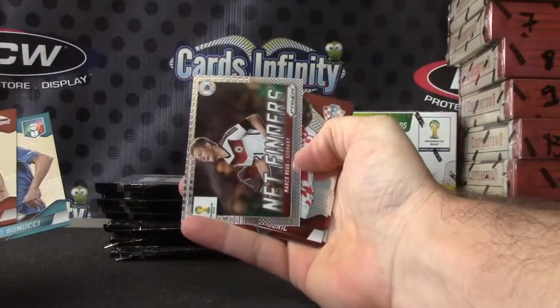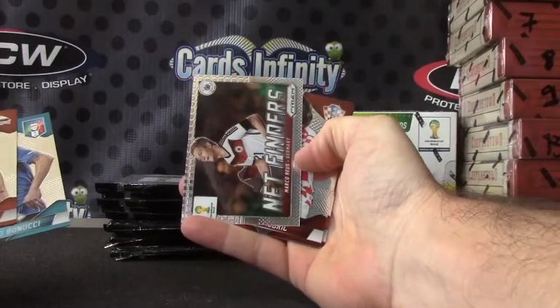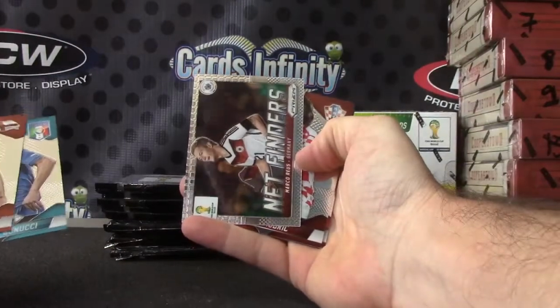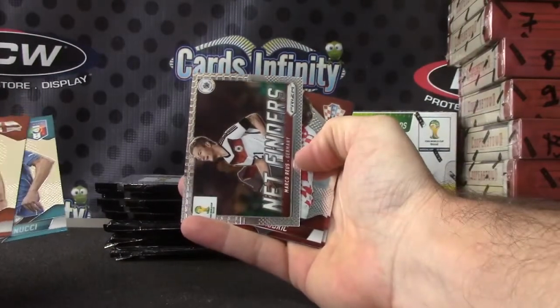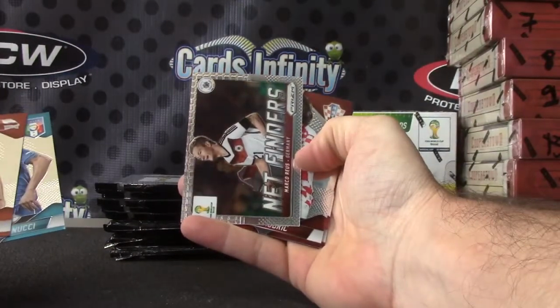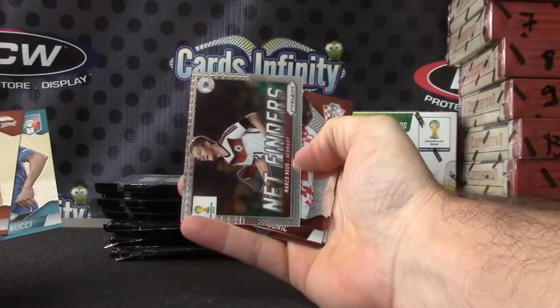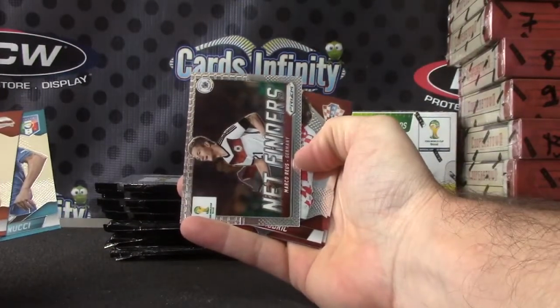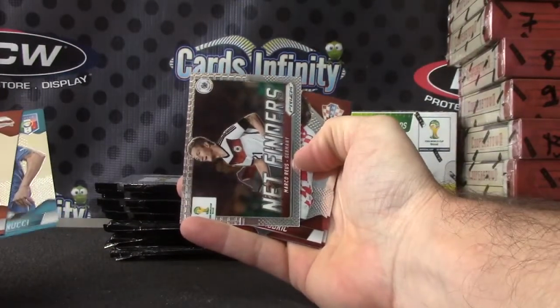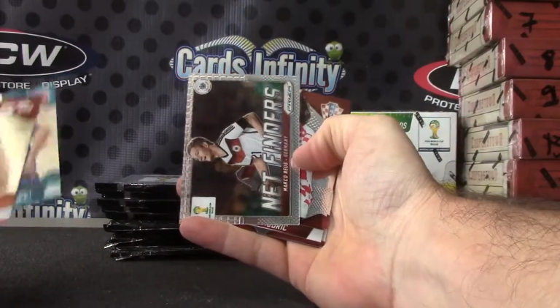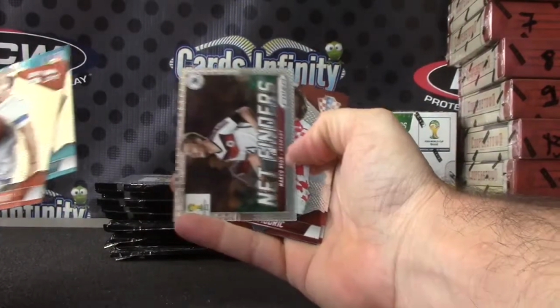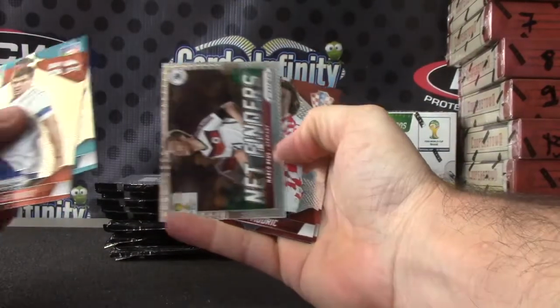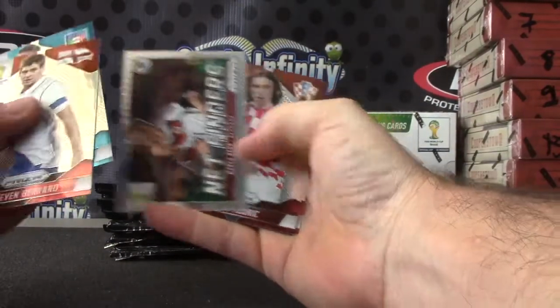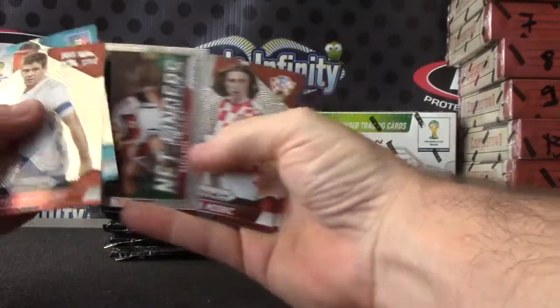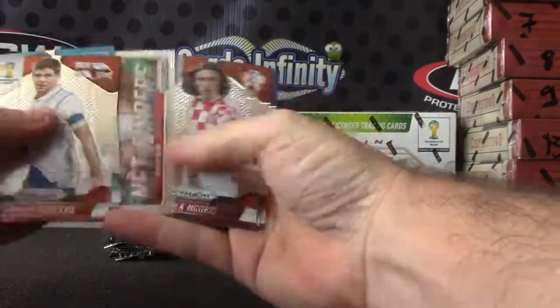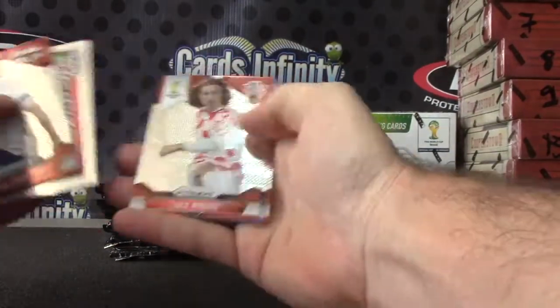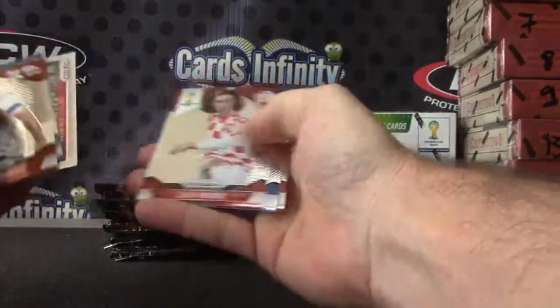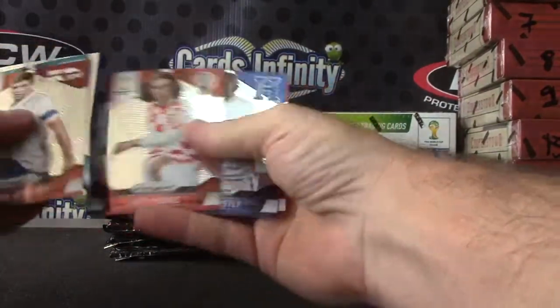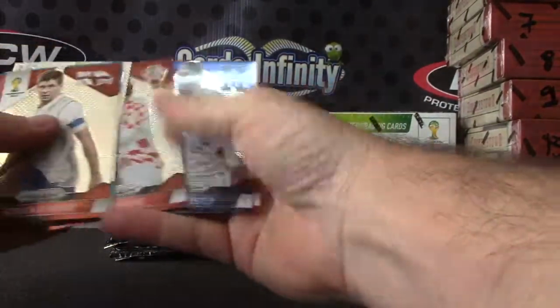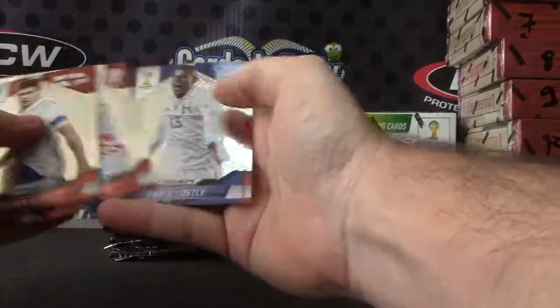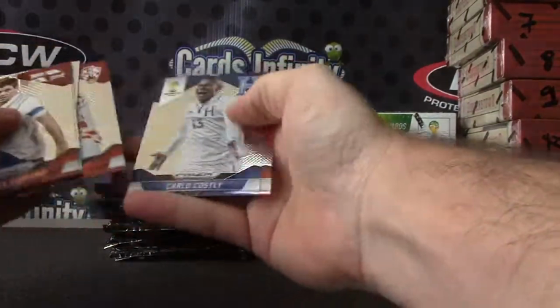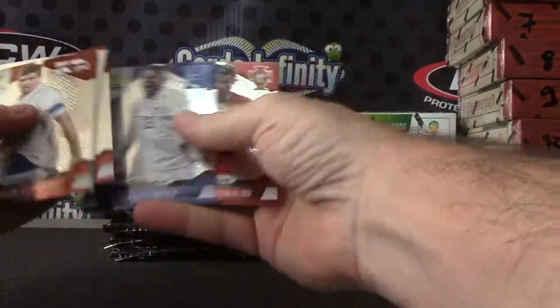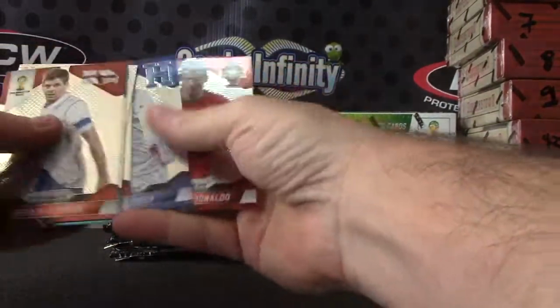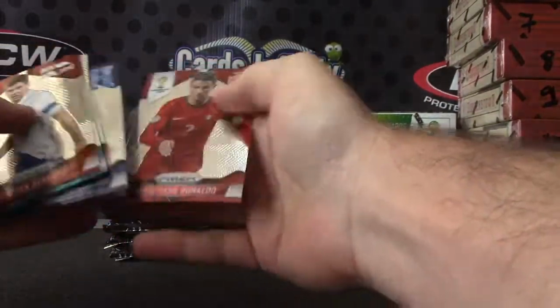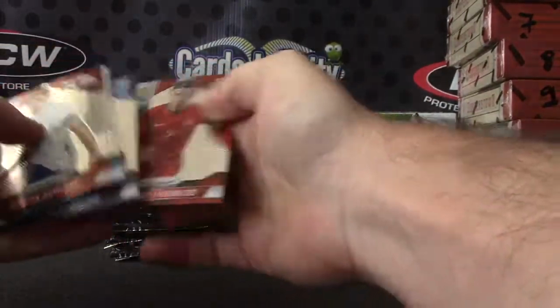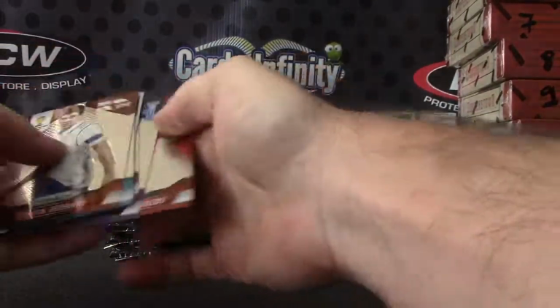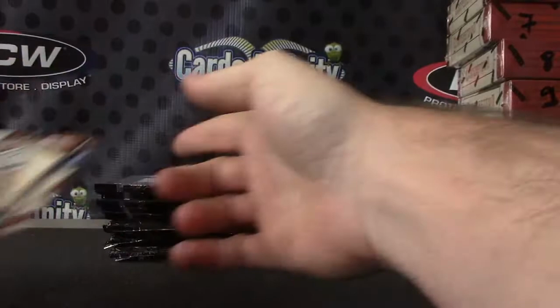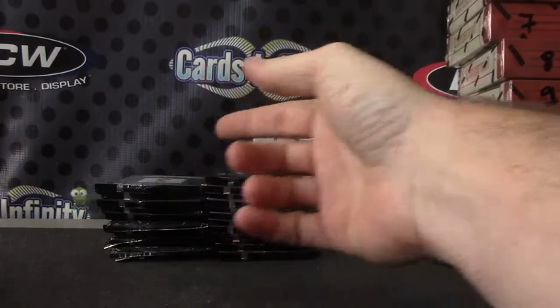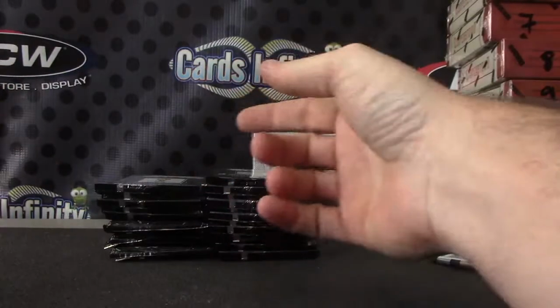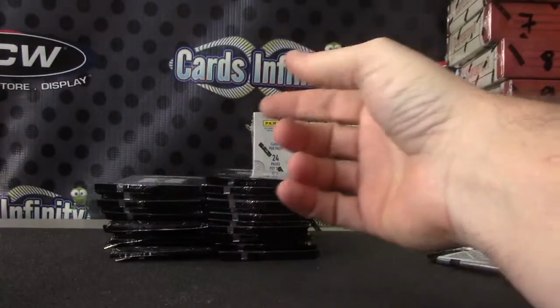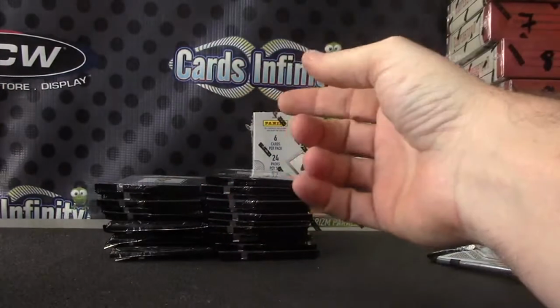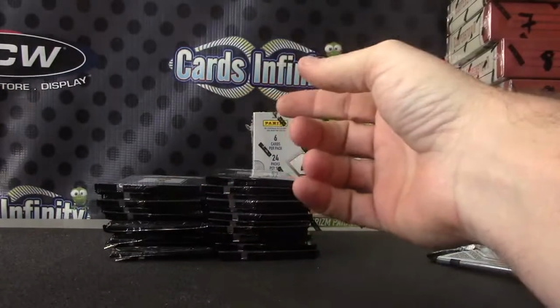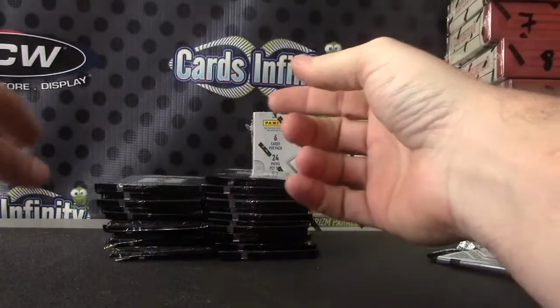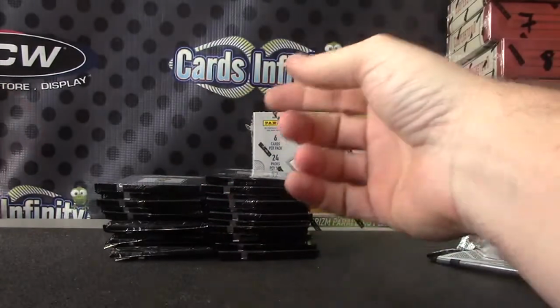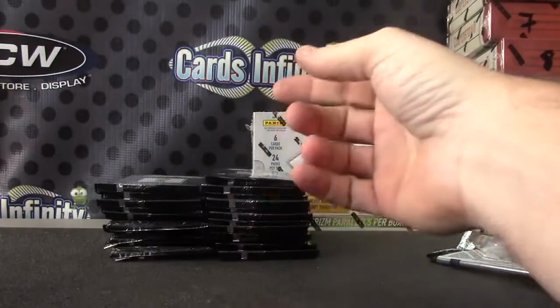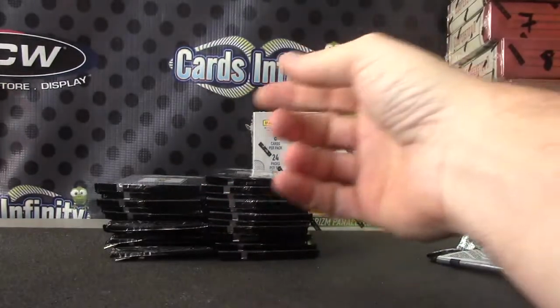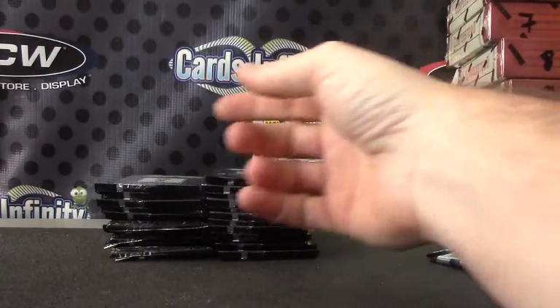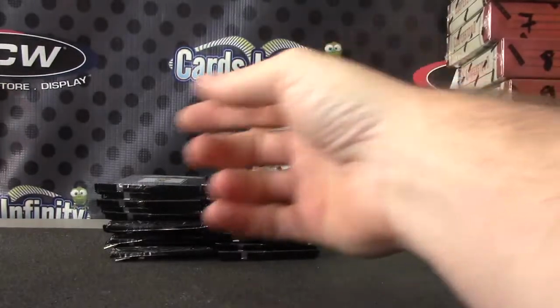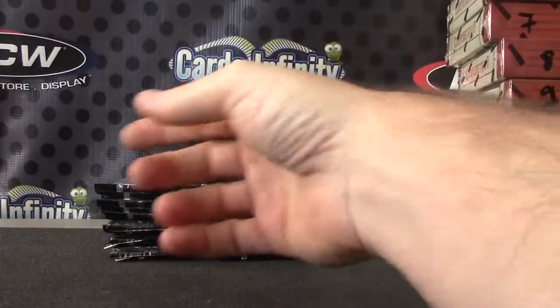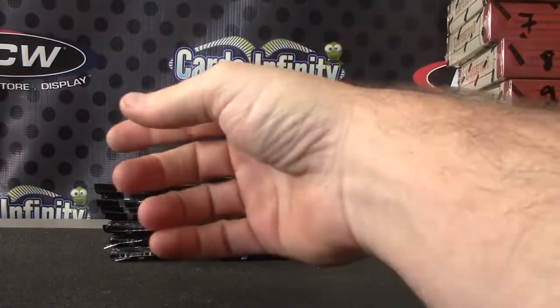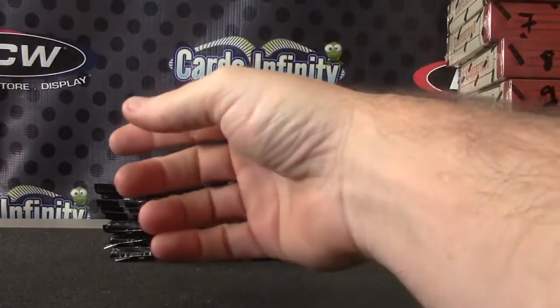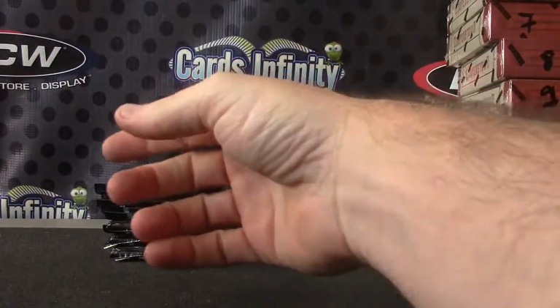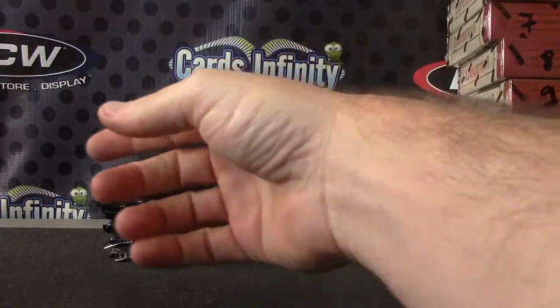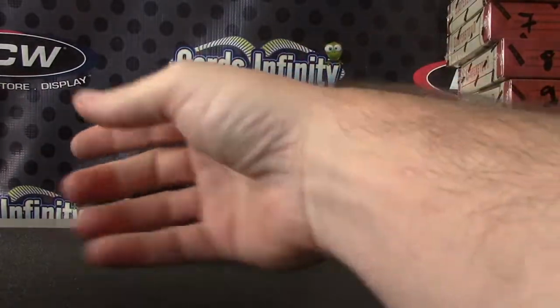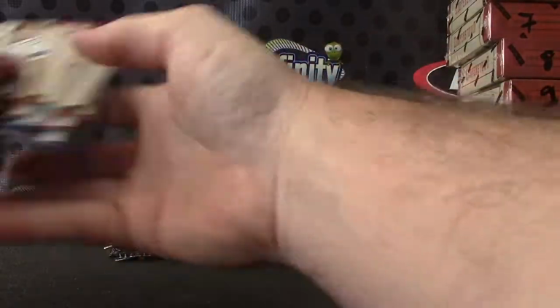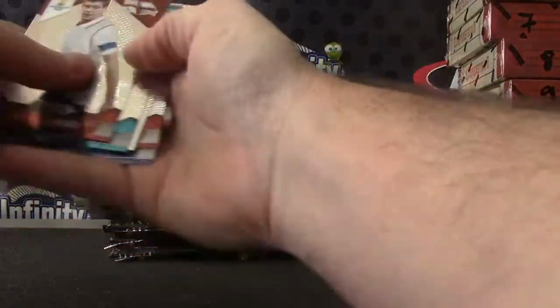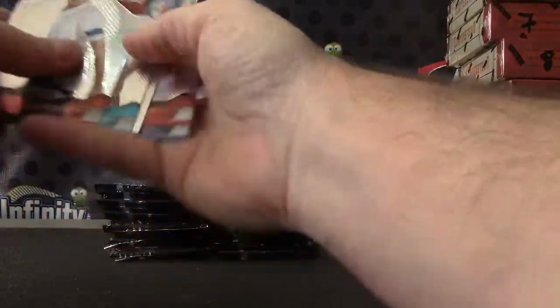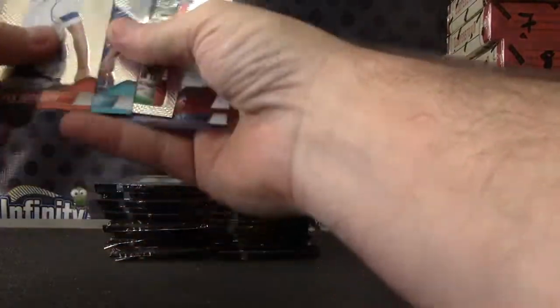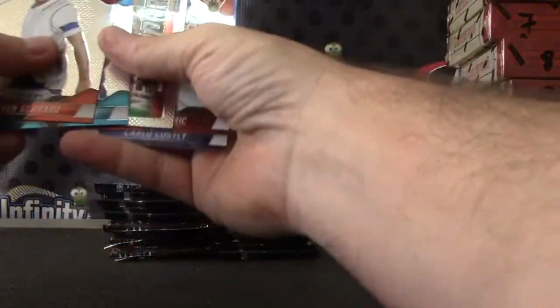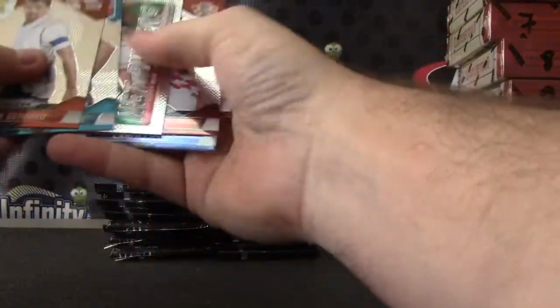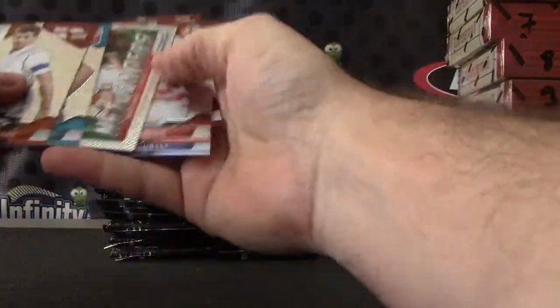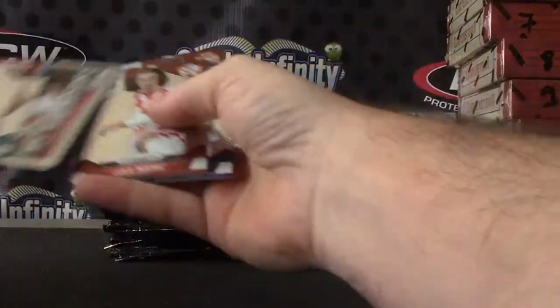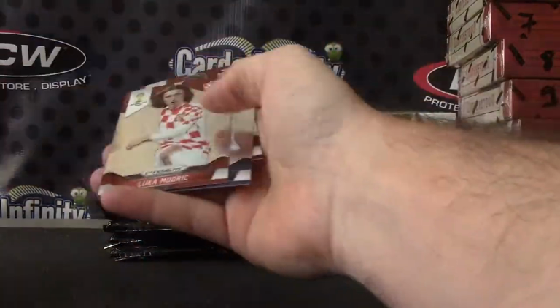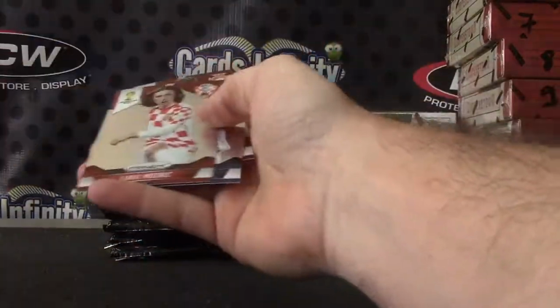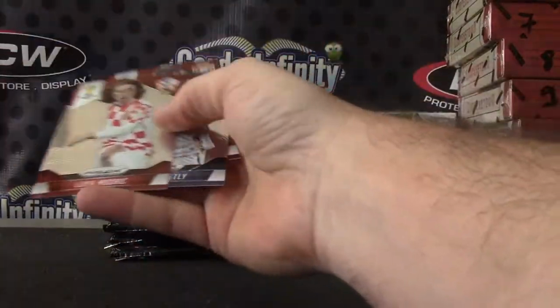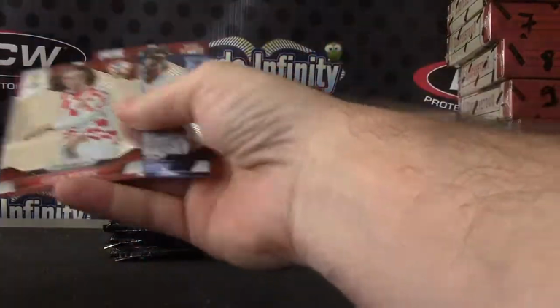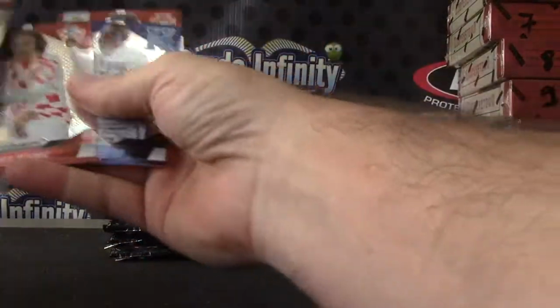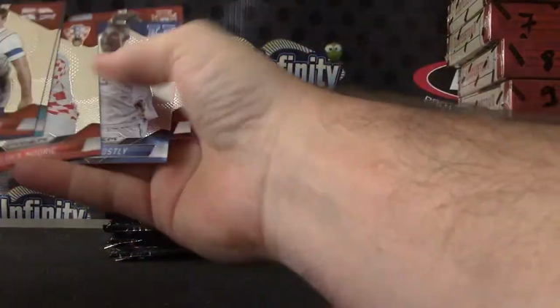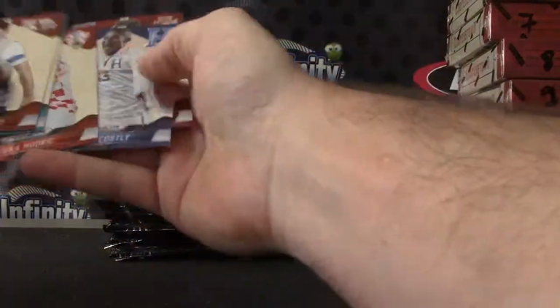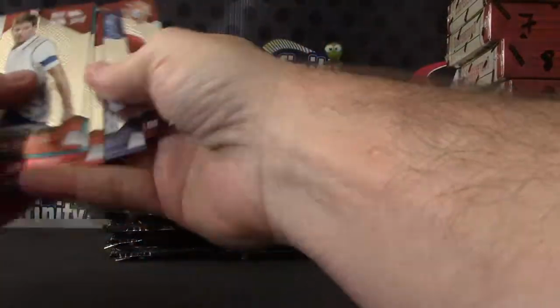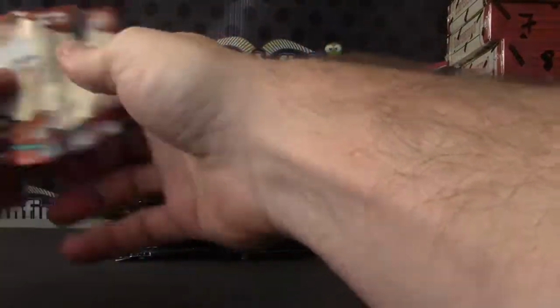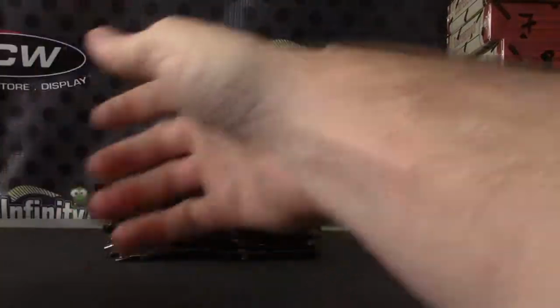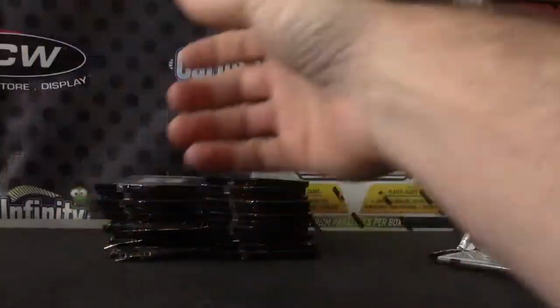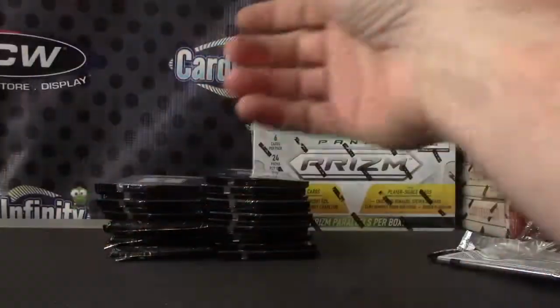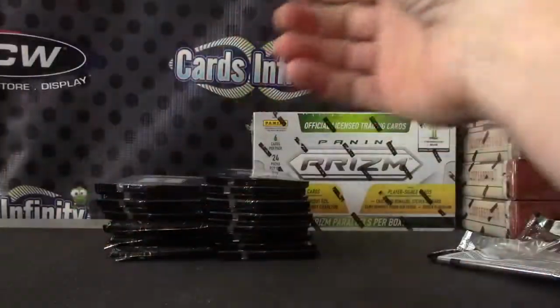Marco Reis. Dude's a net finder. There we go.